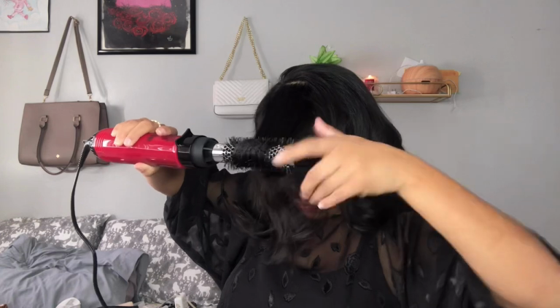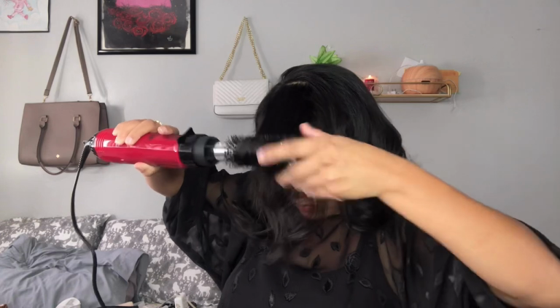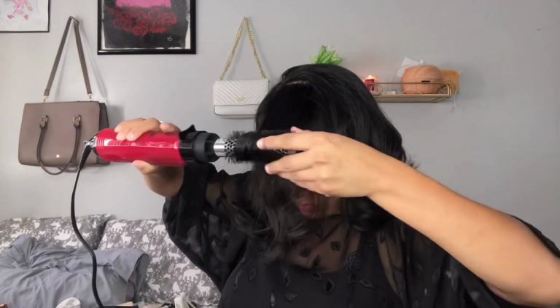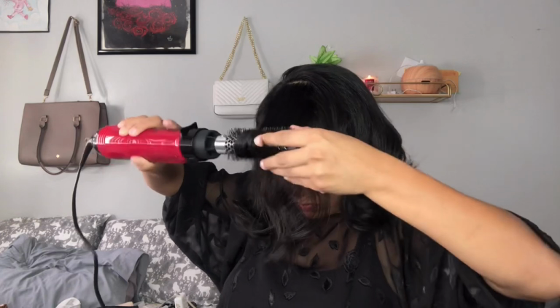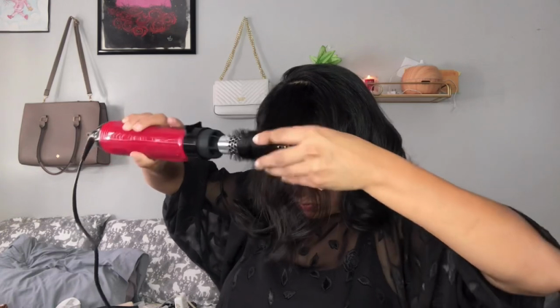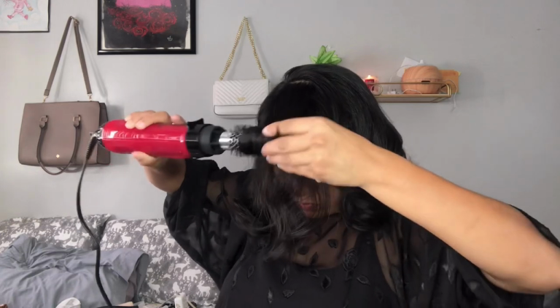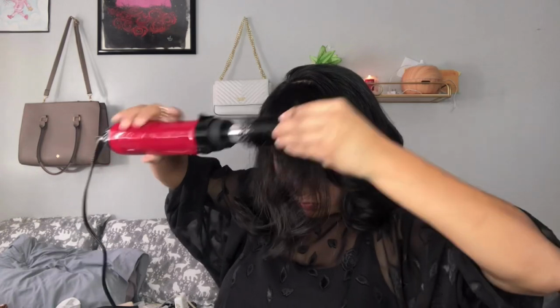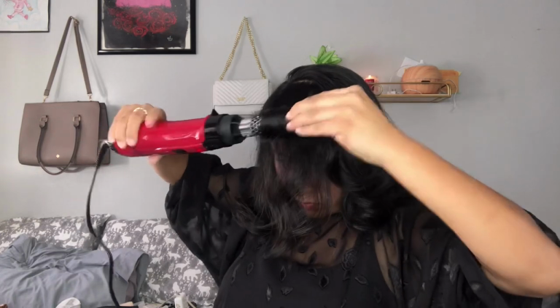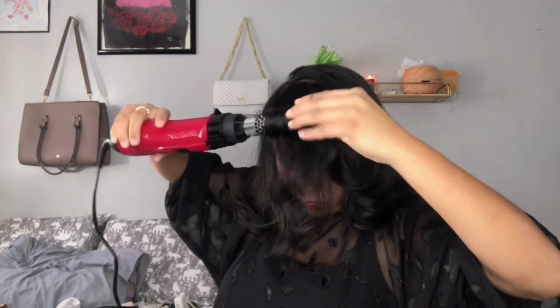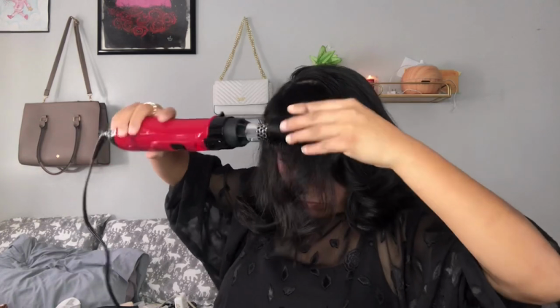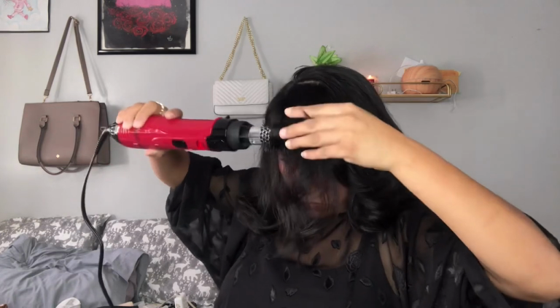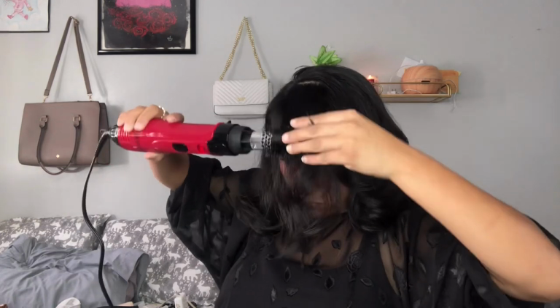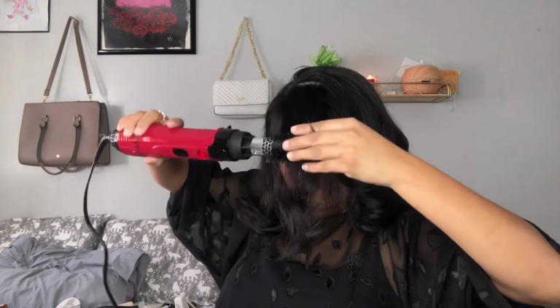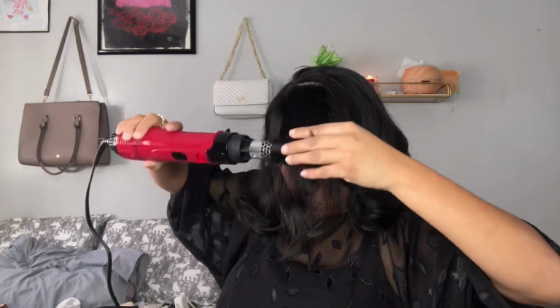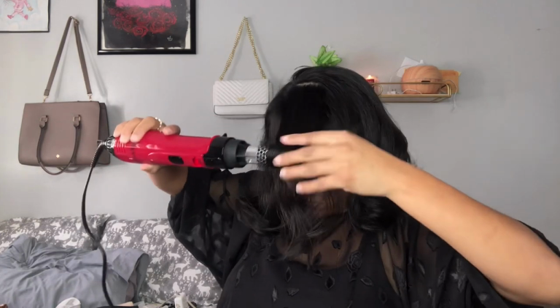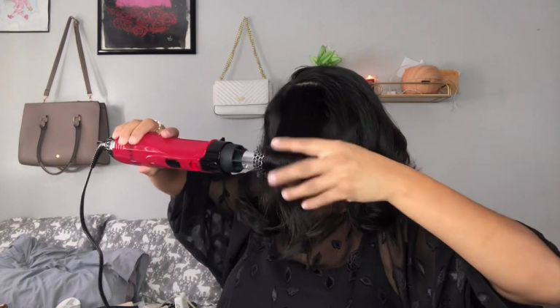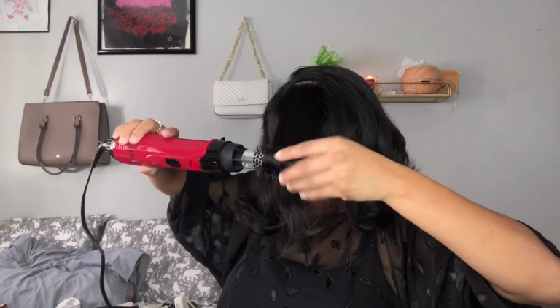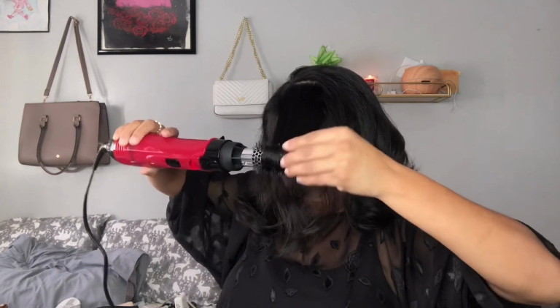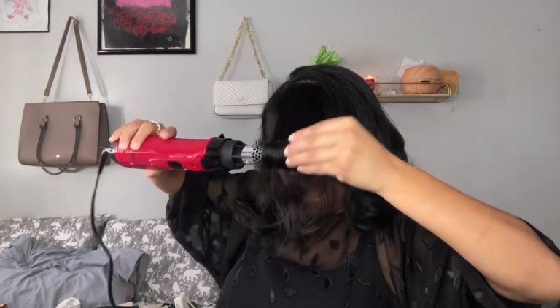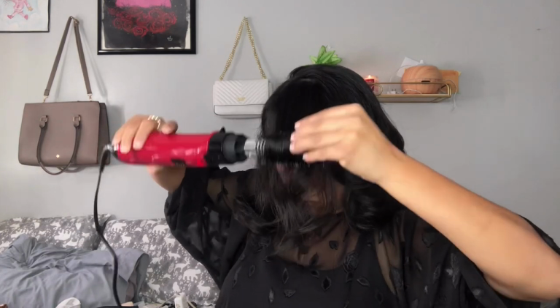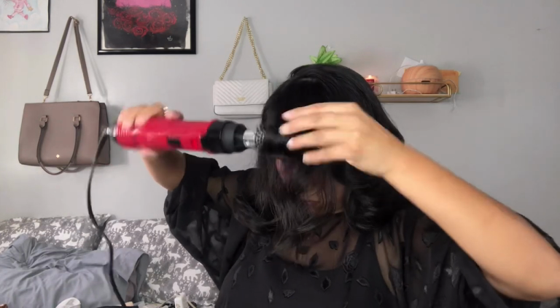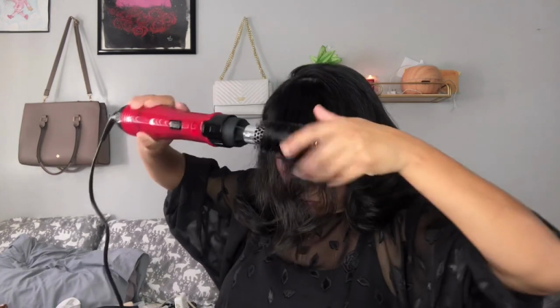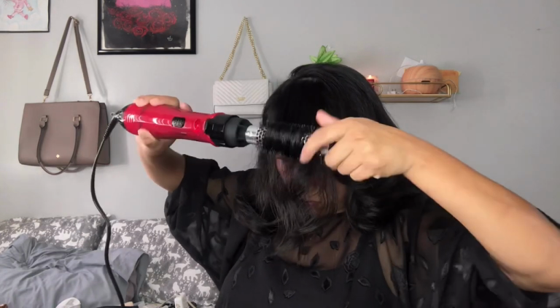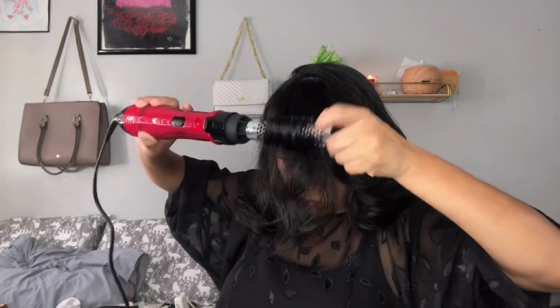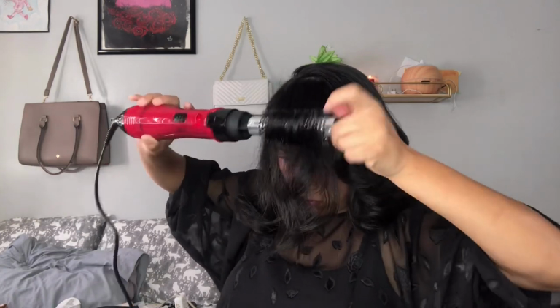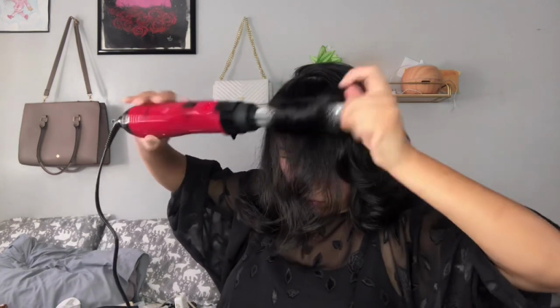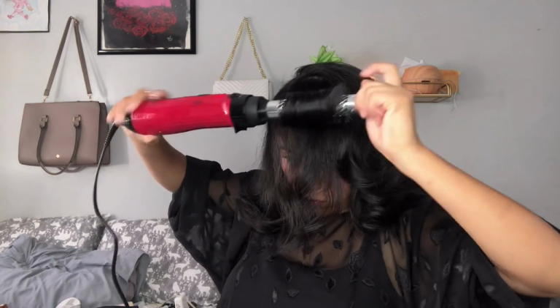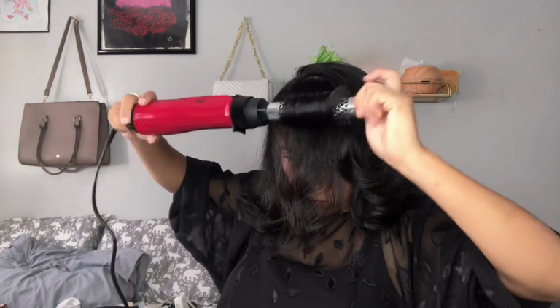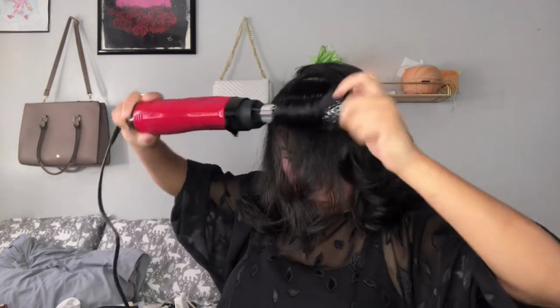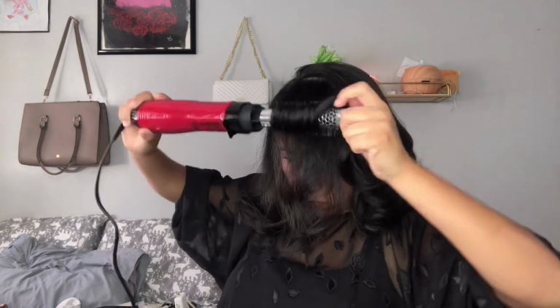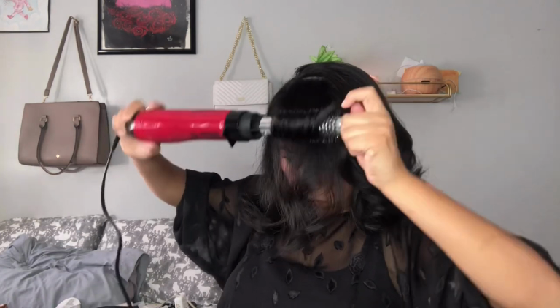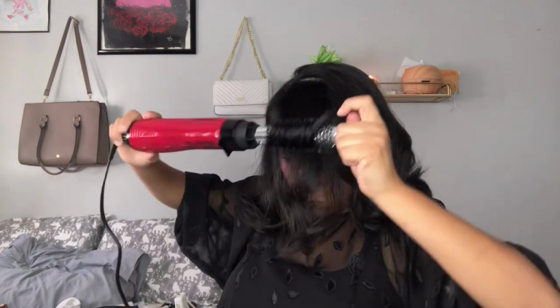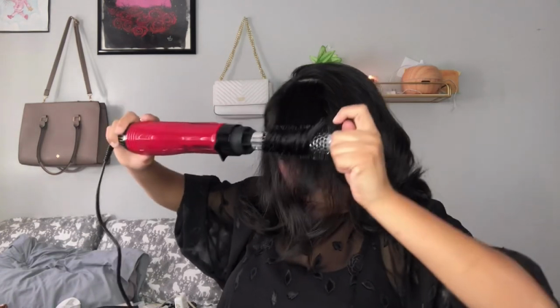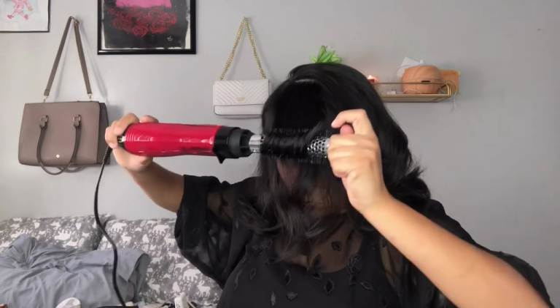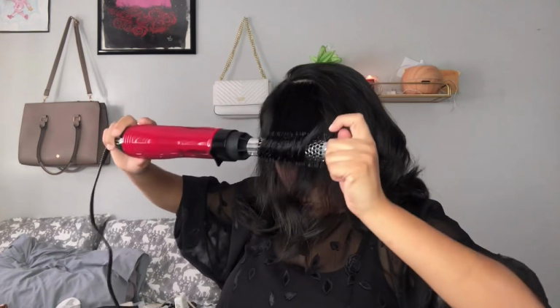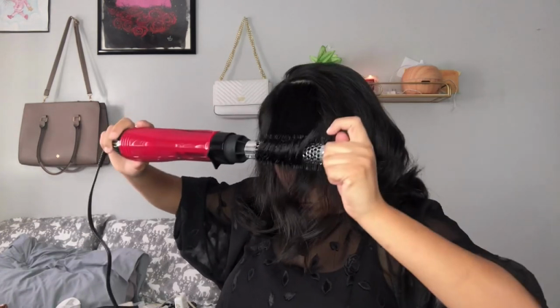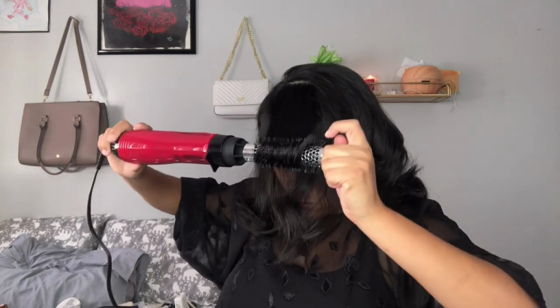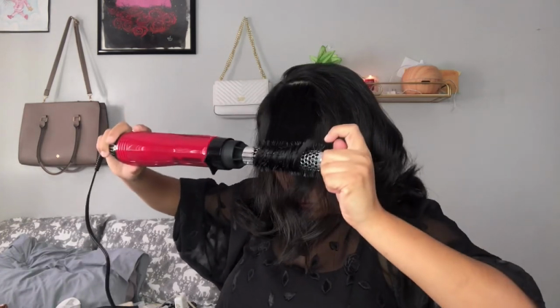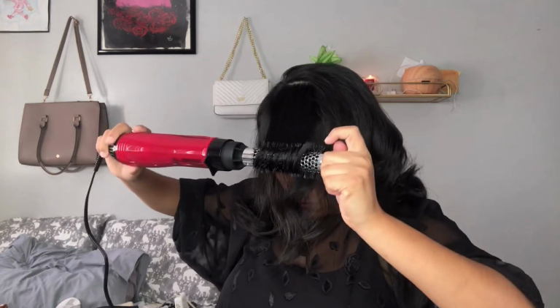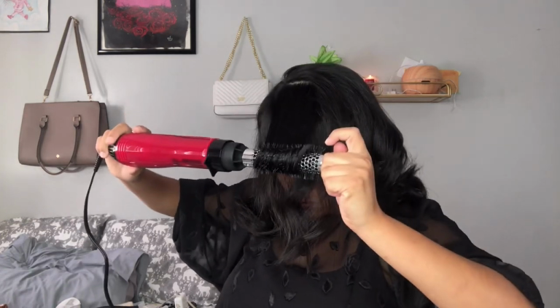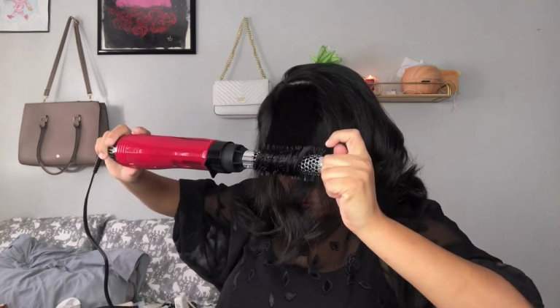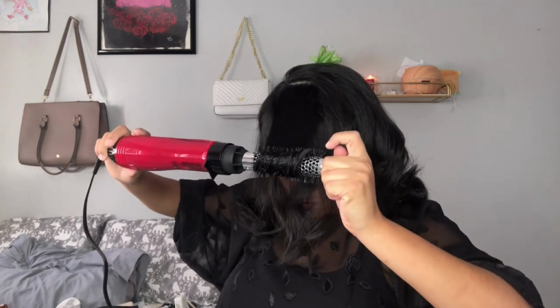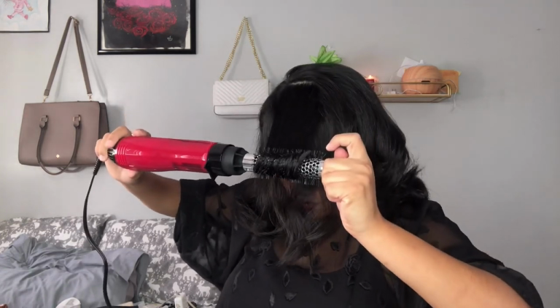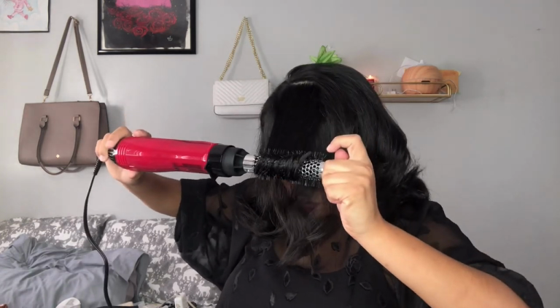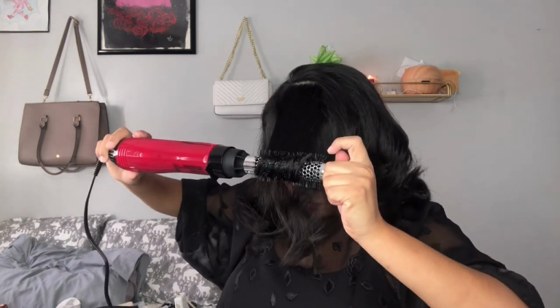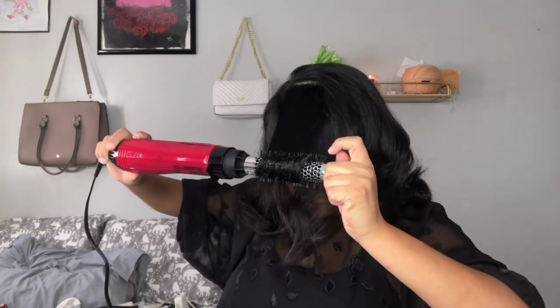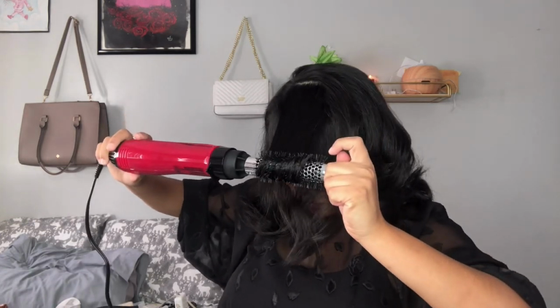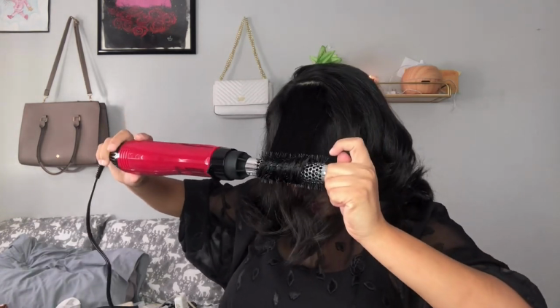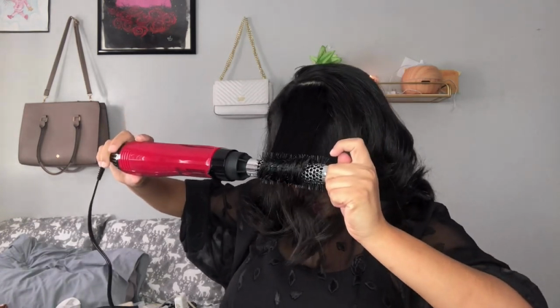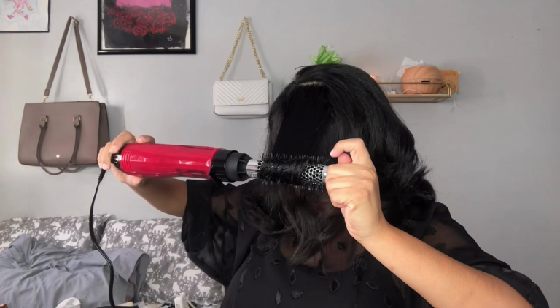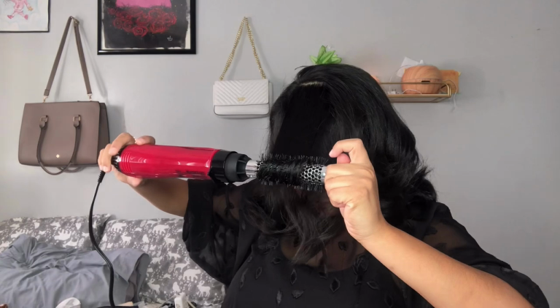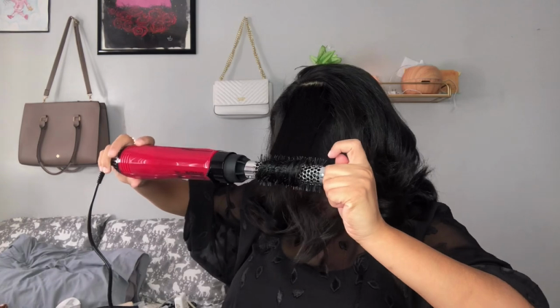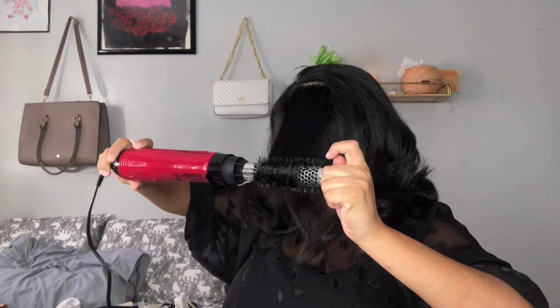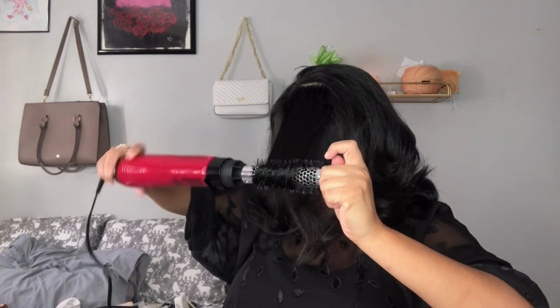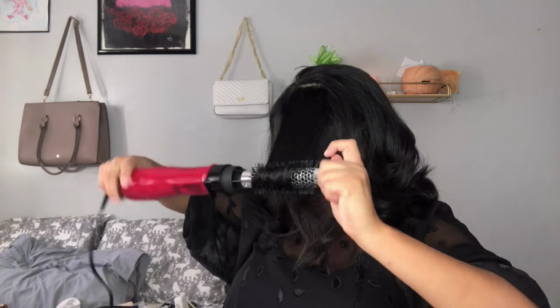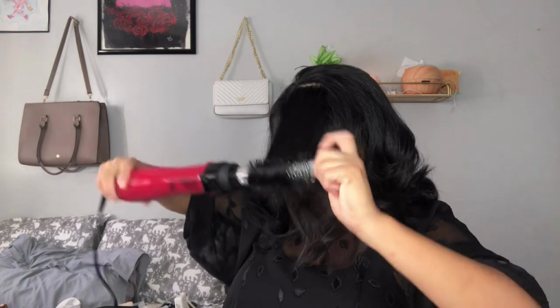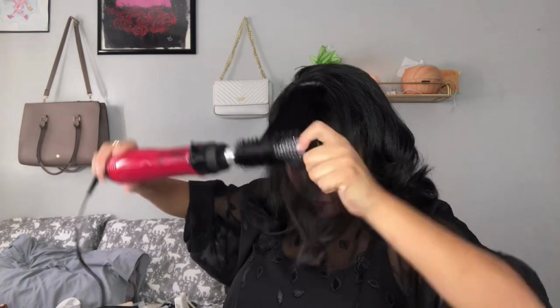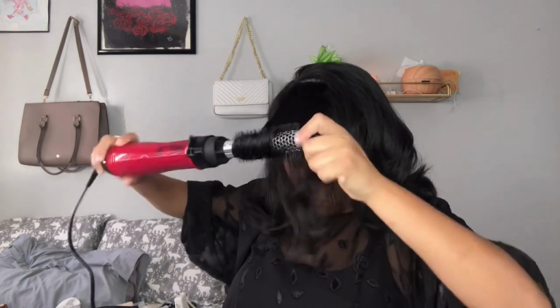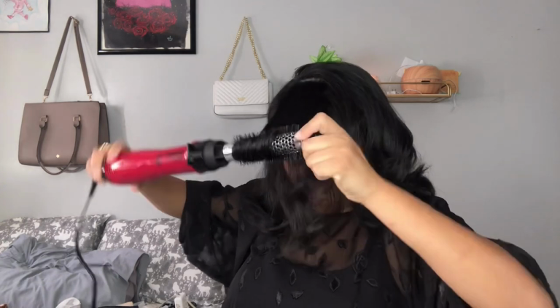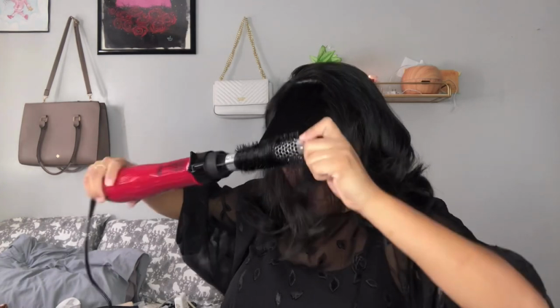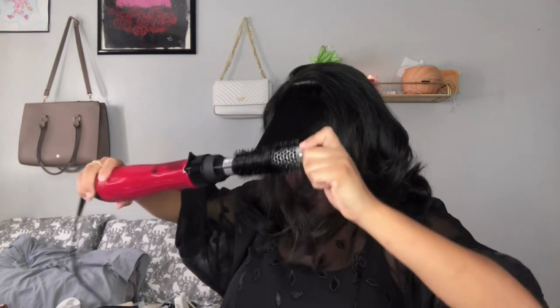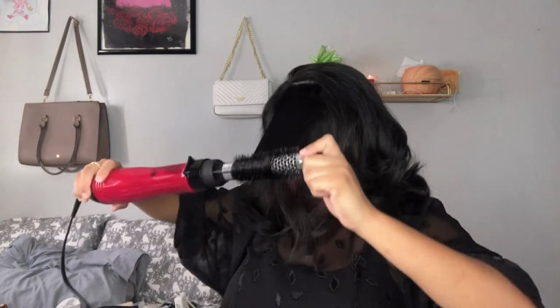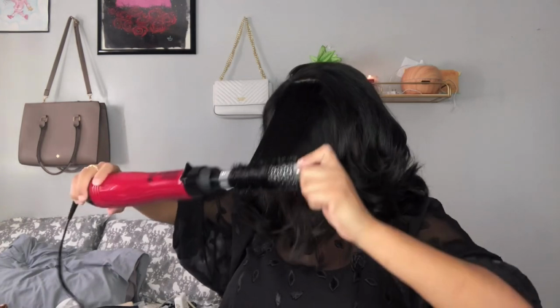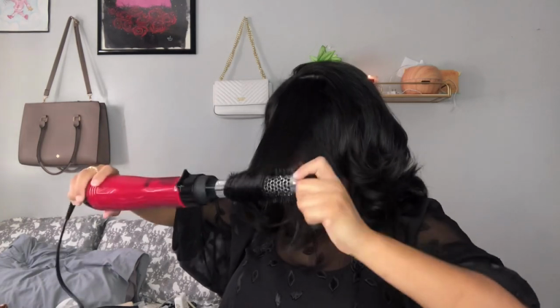For the top section, I also use the smallest size brush. So I'm no longer using the one inch that I started off with.